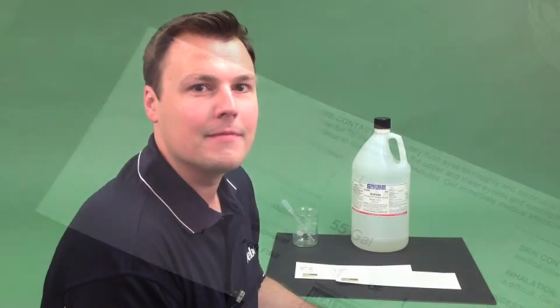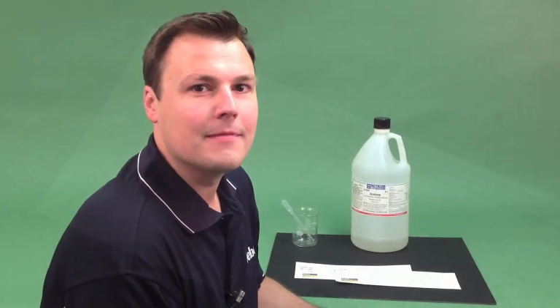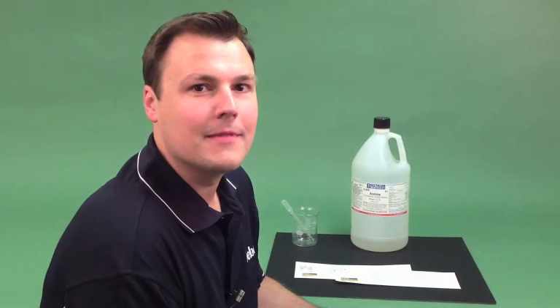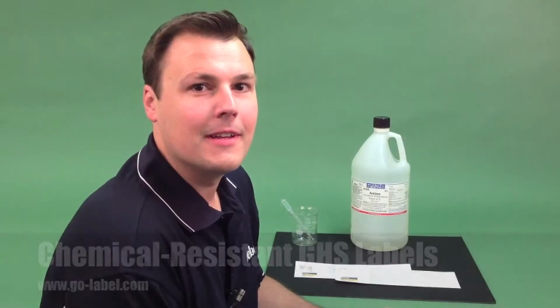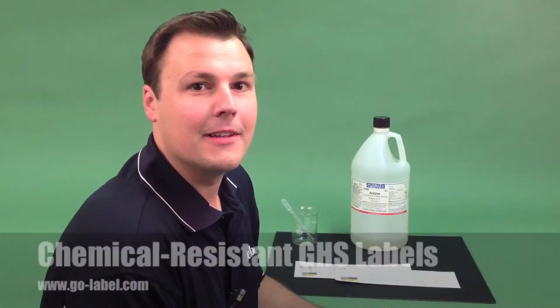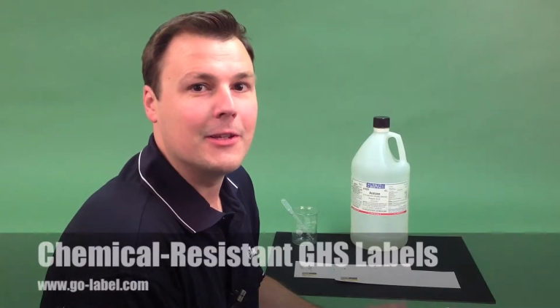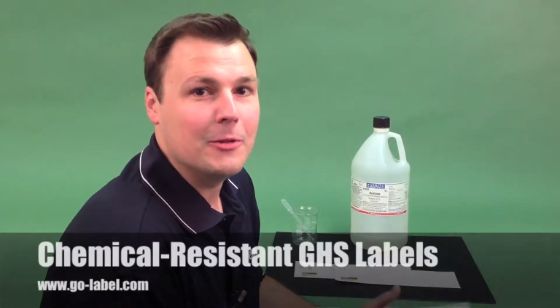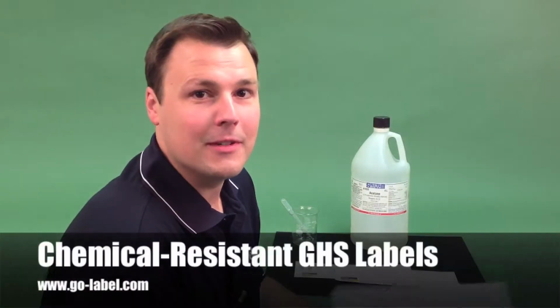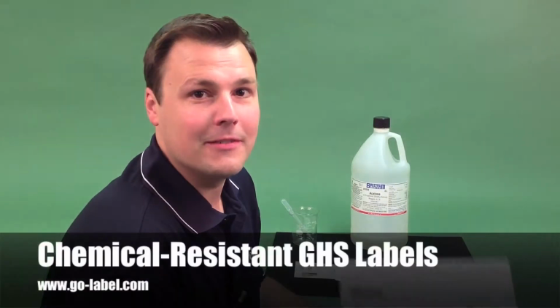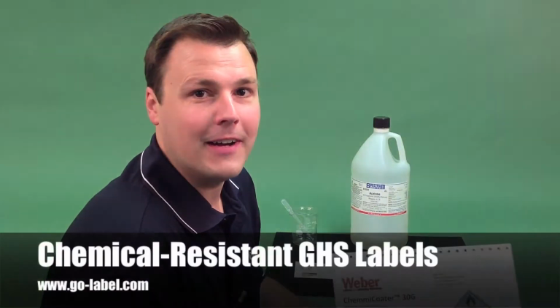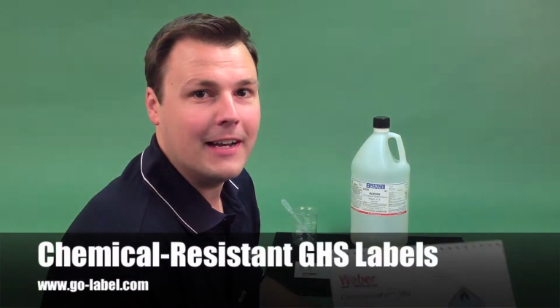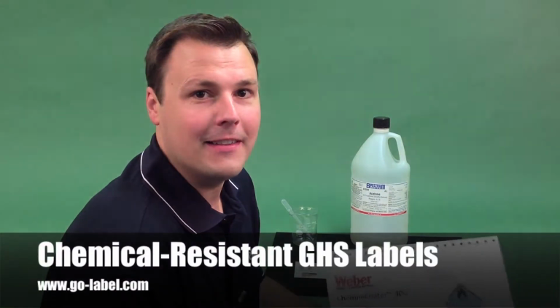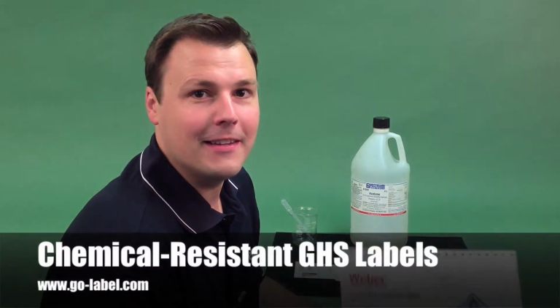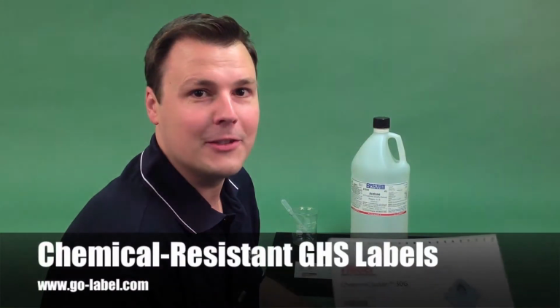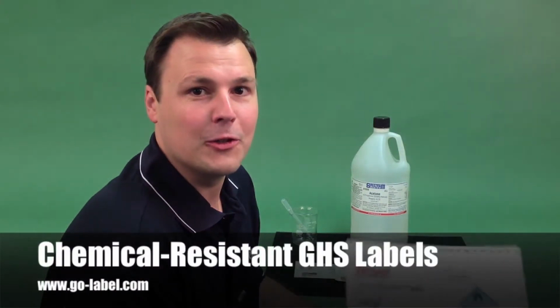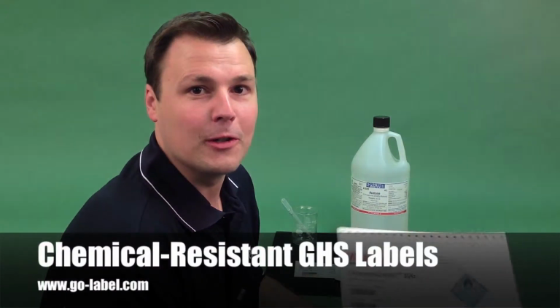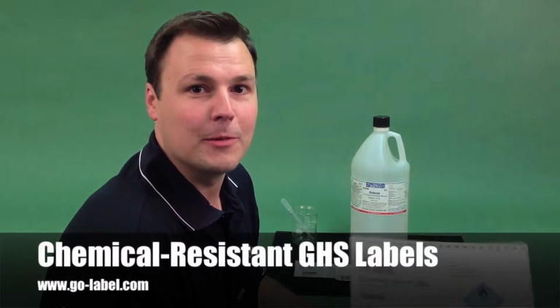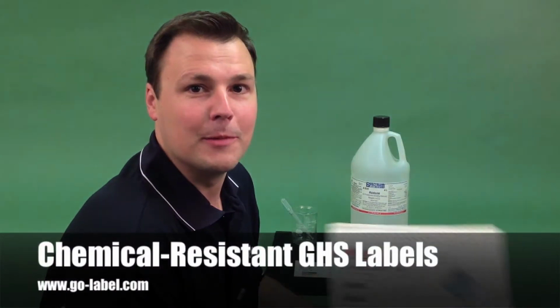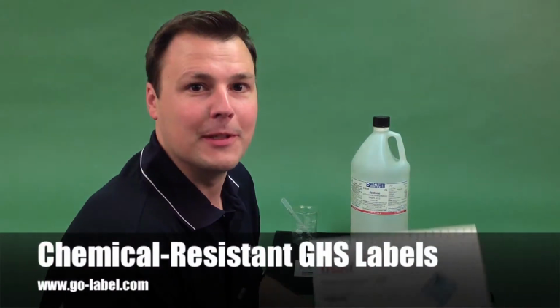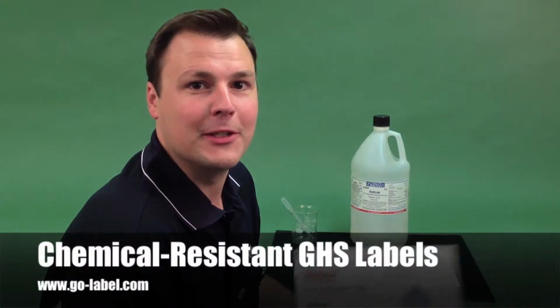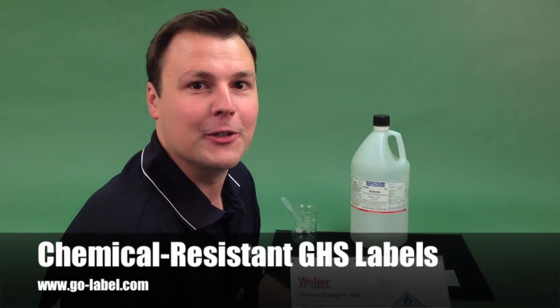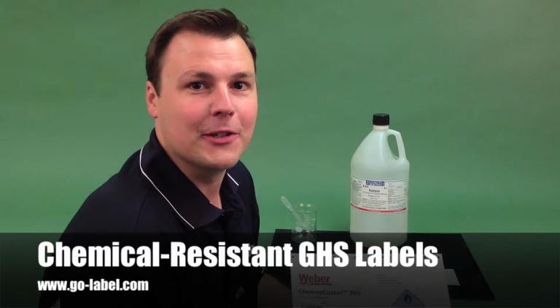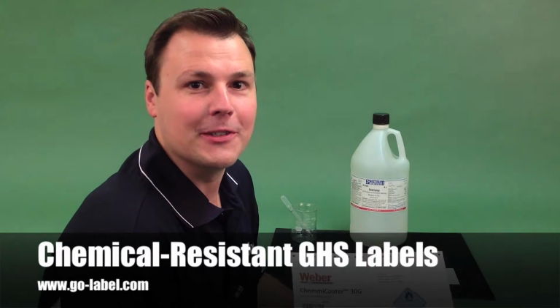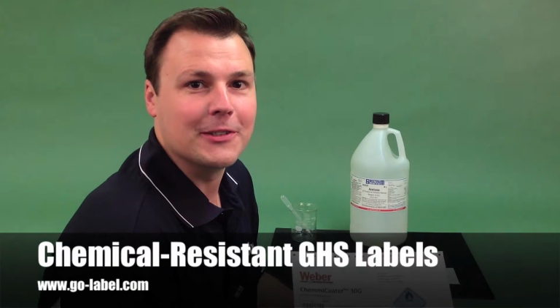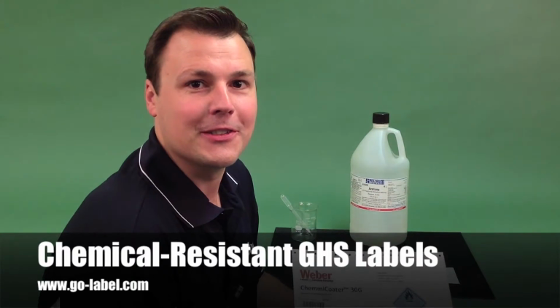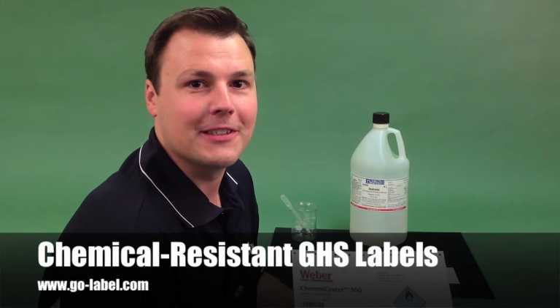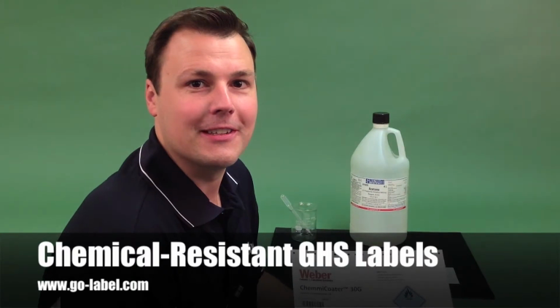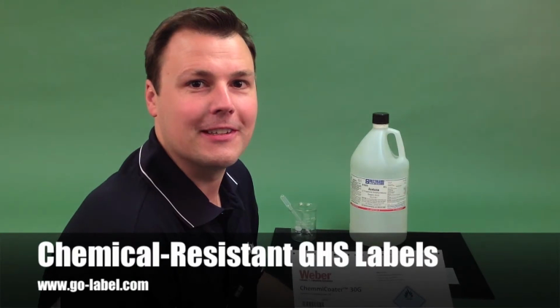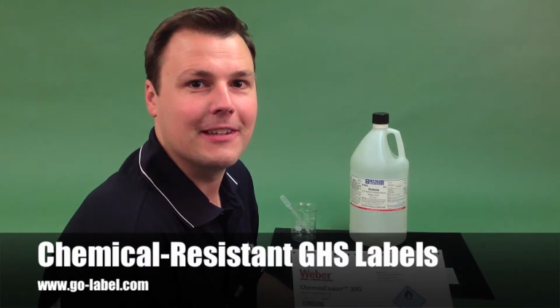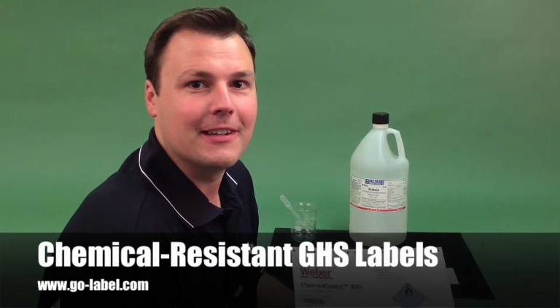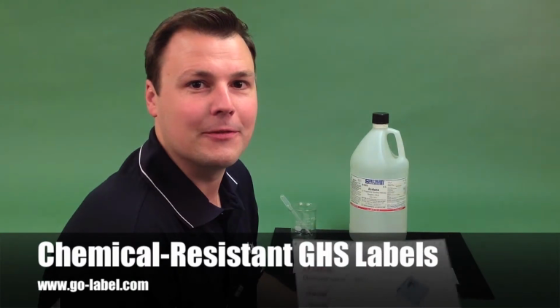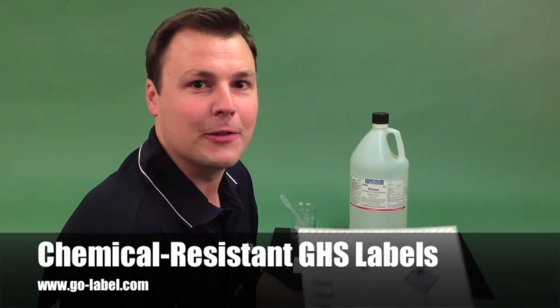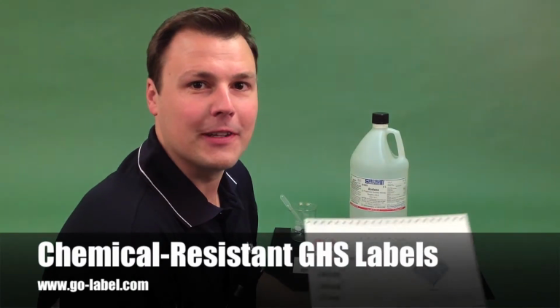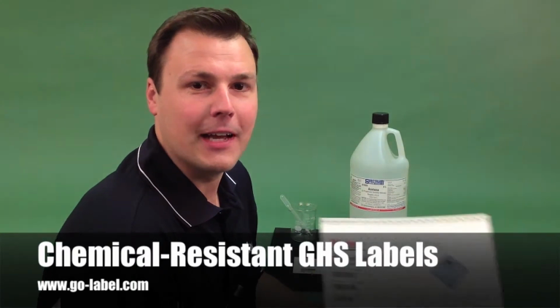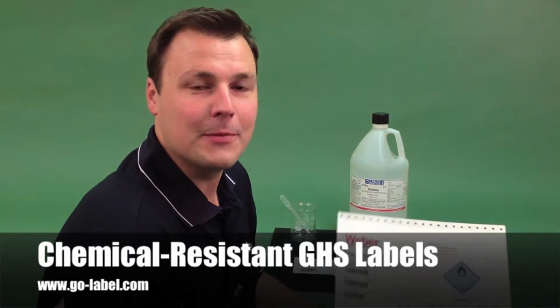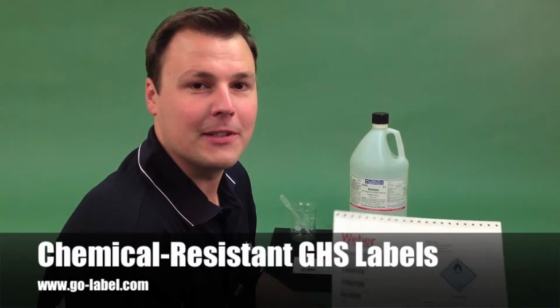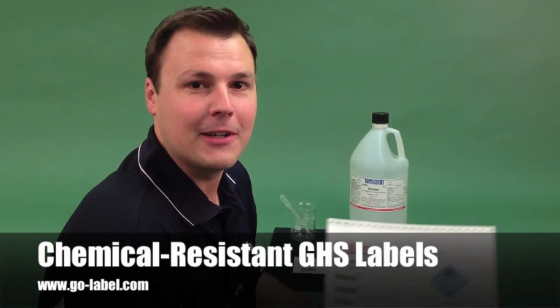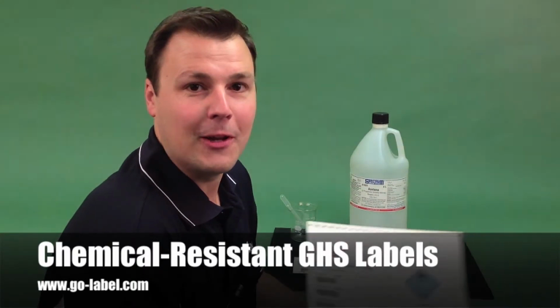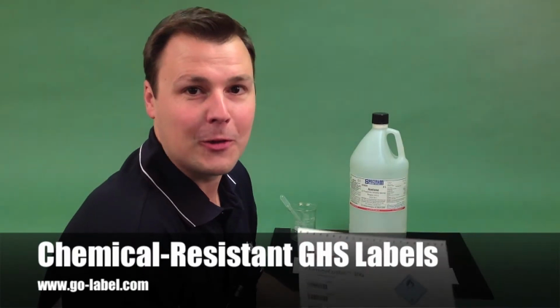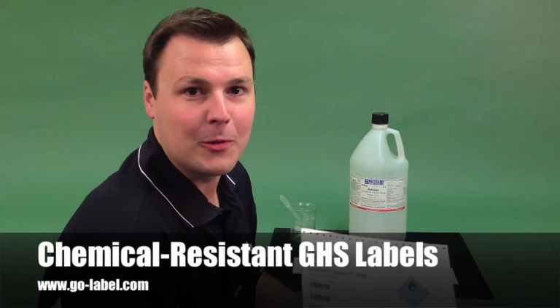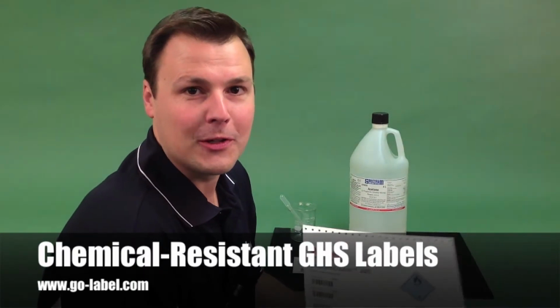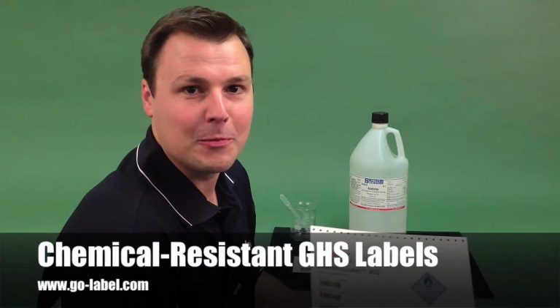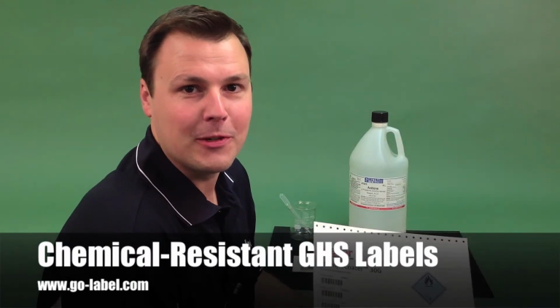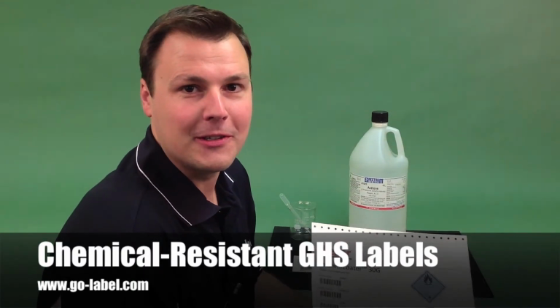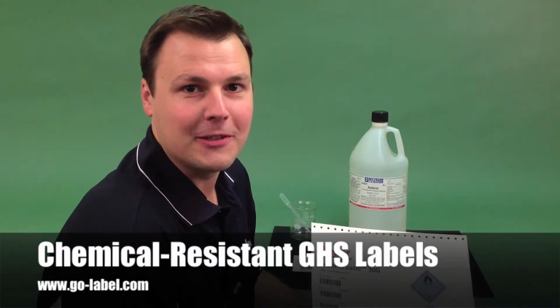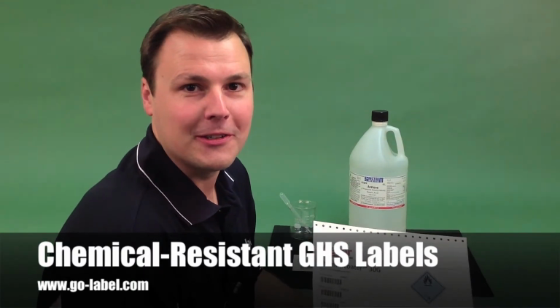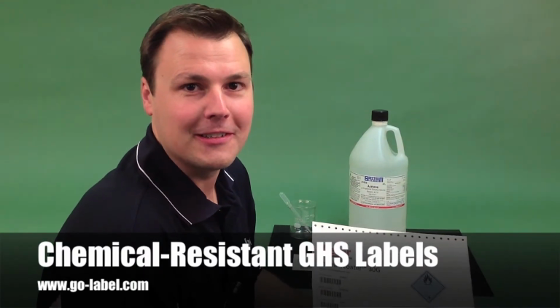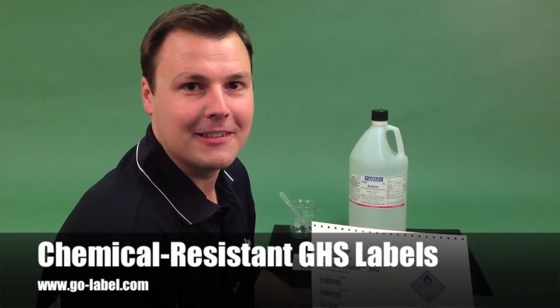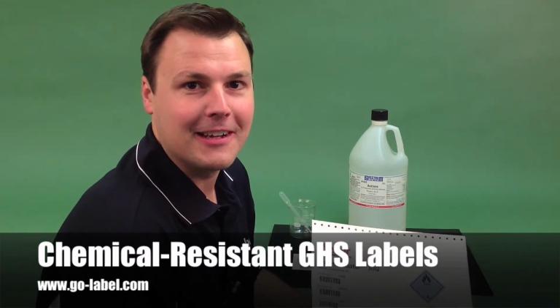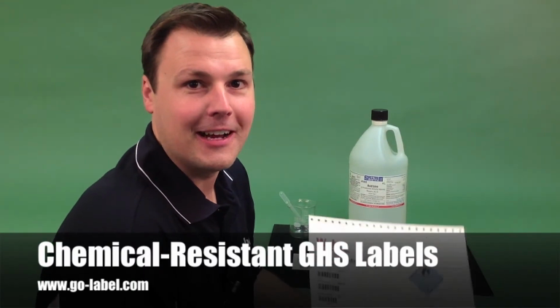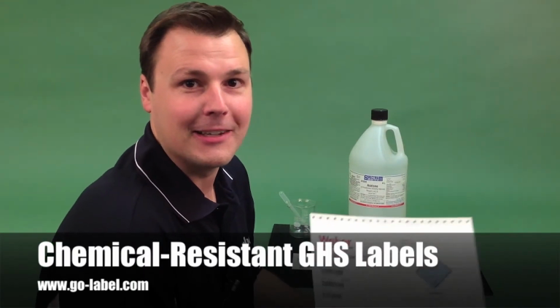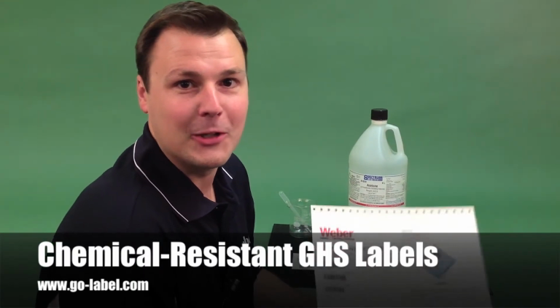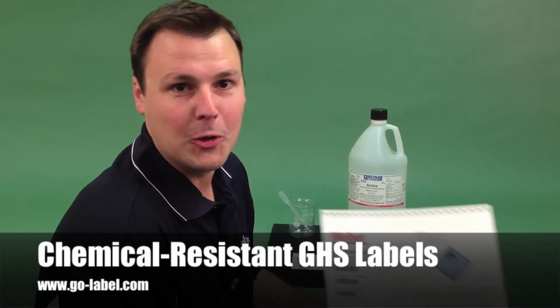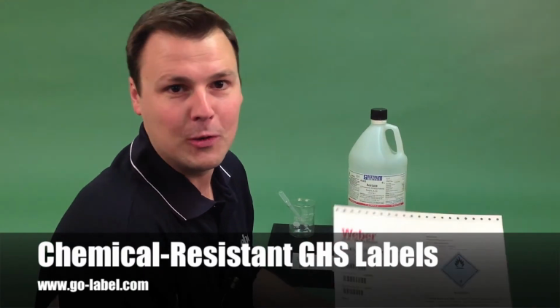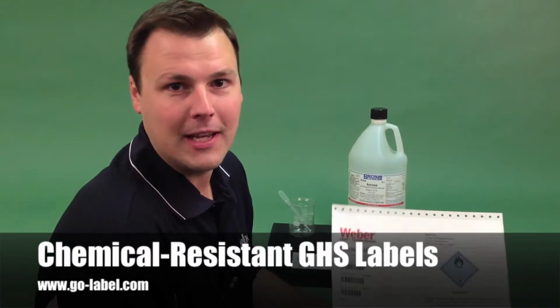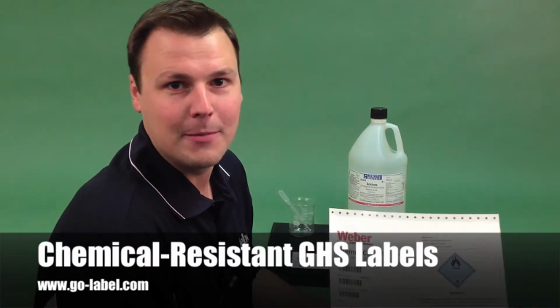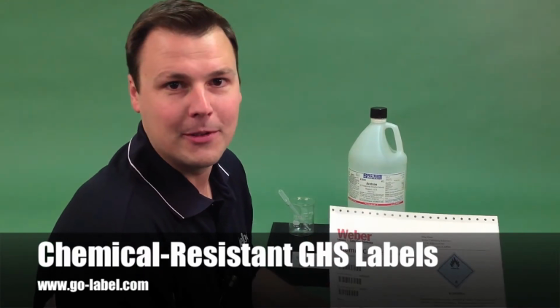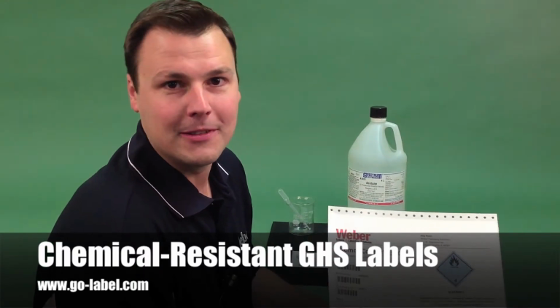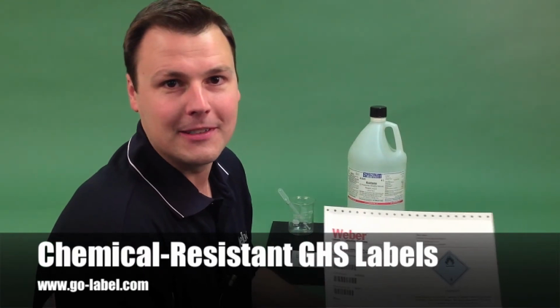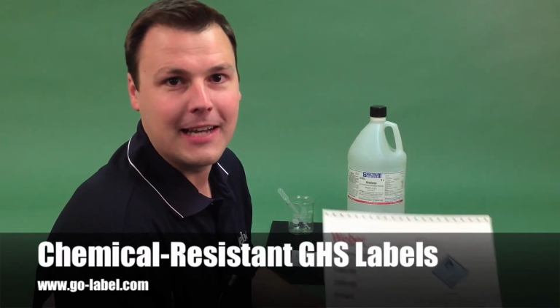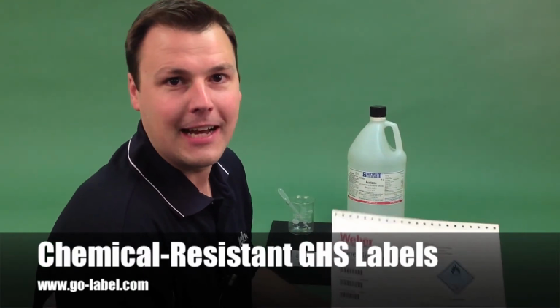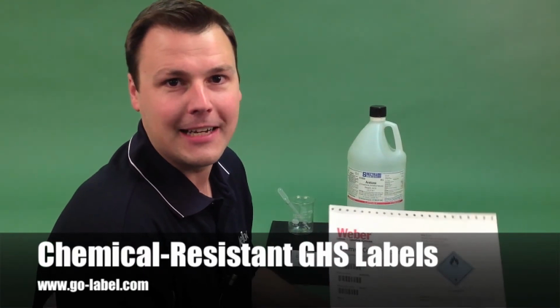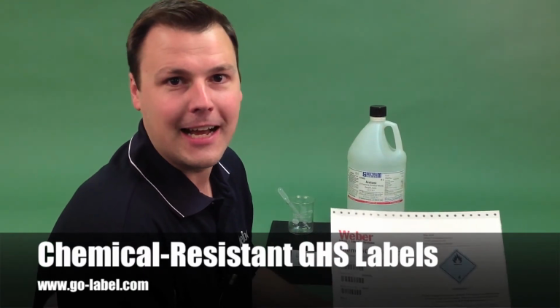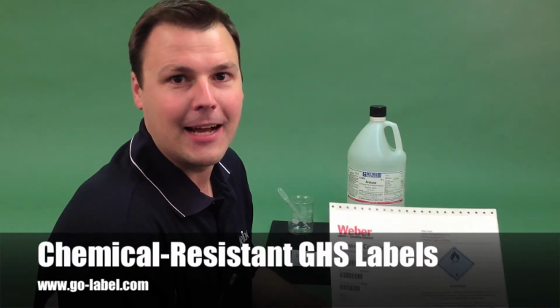You can find these durable materials for the Epson ColorWorks printer on golabel.com.